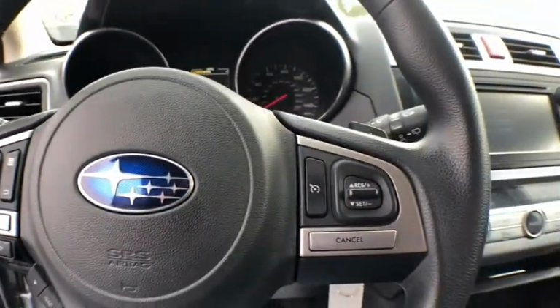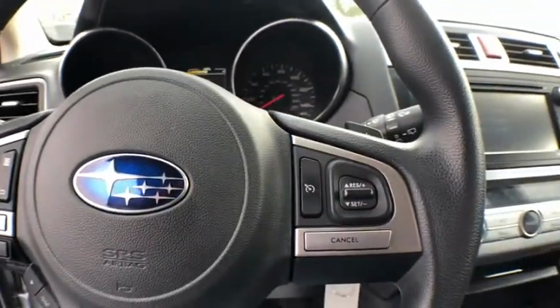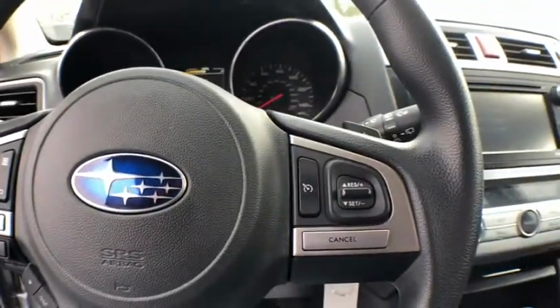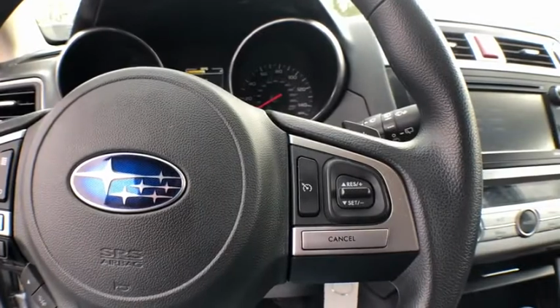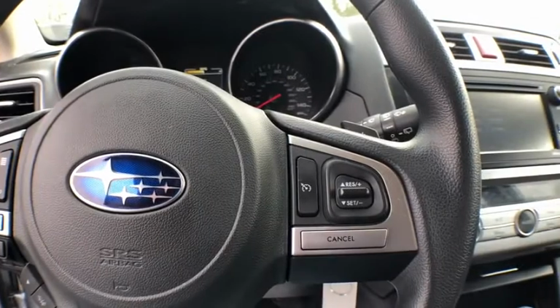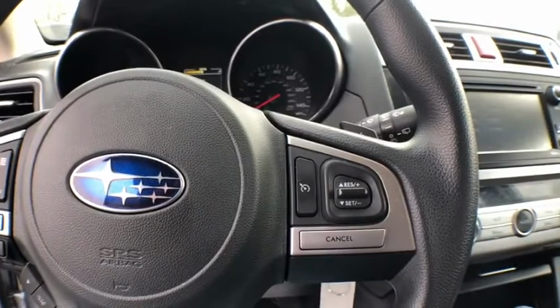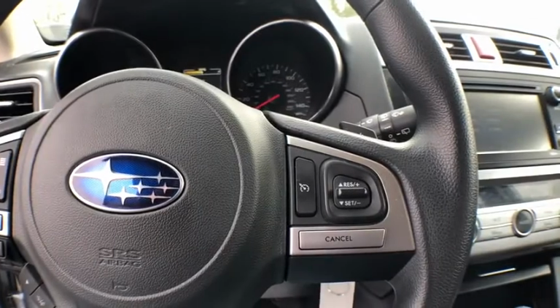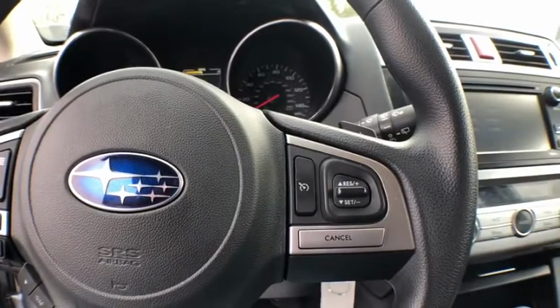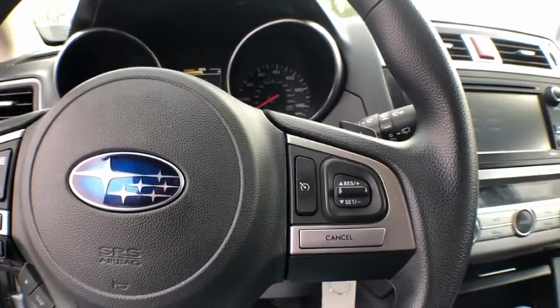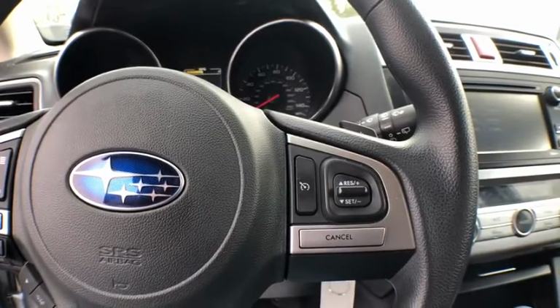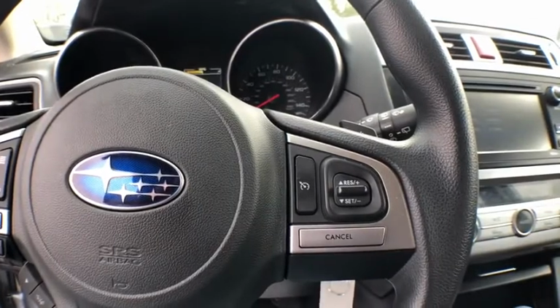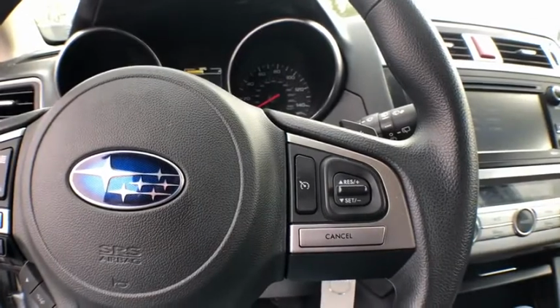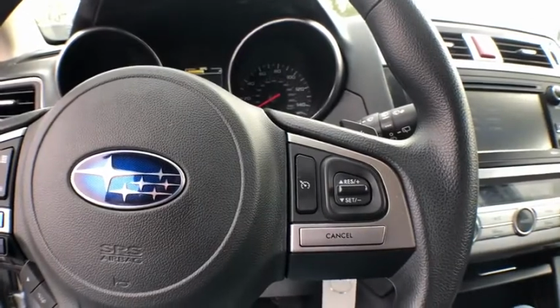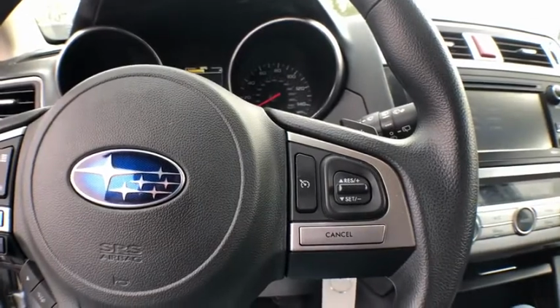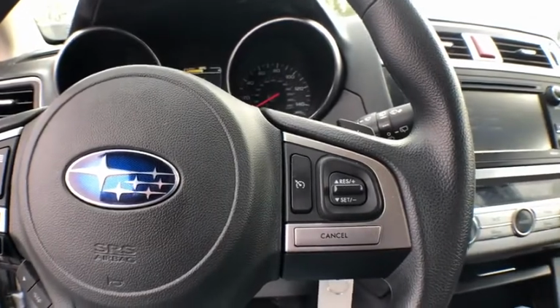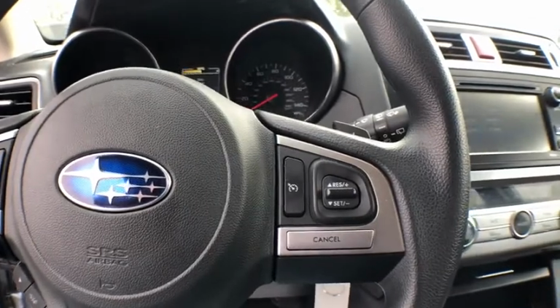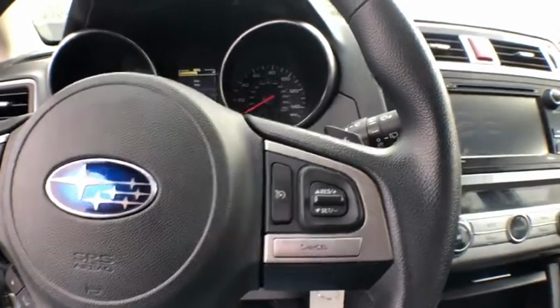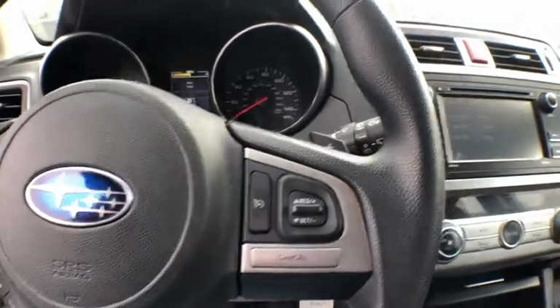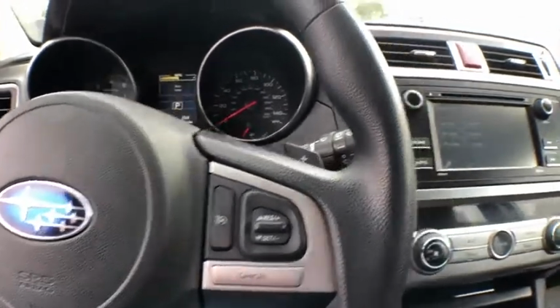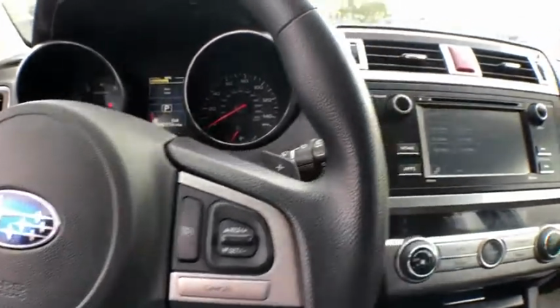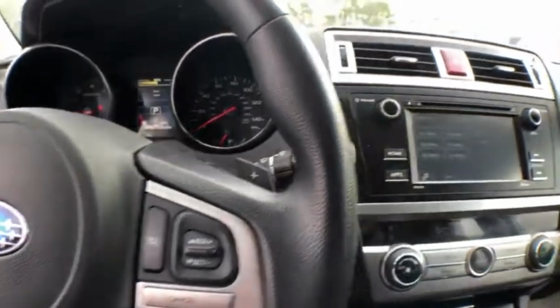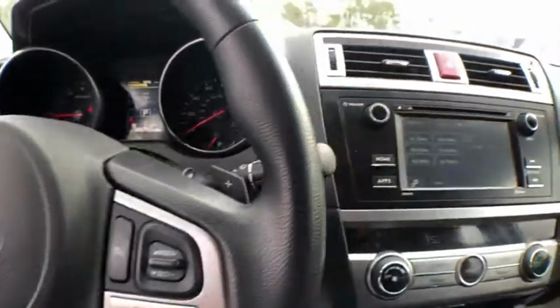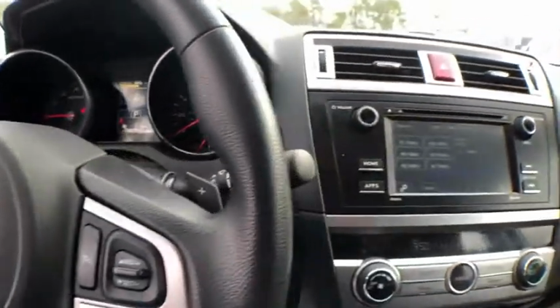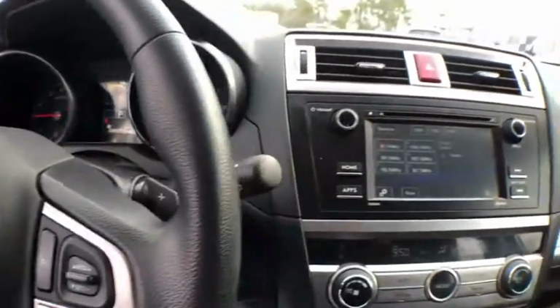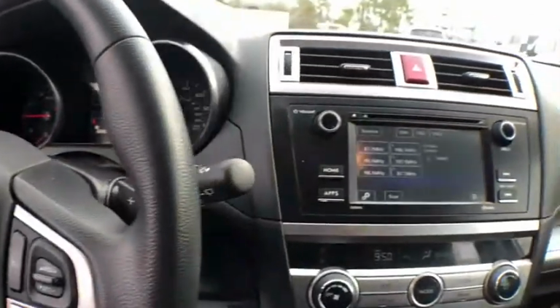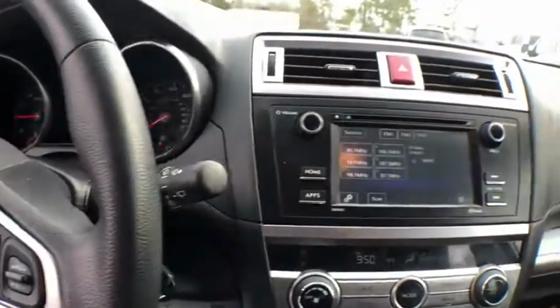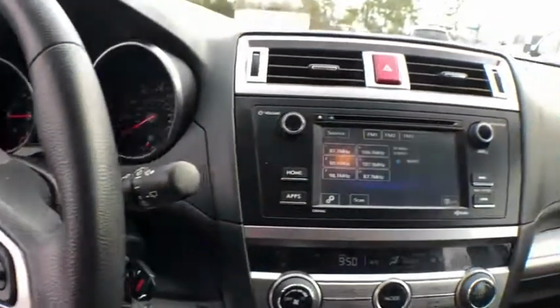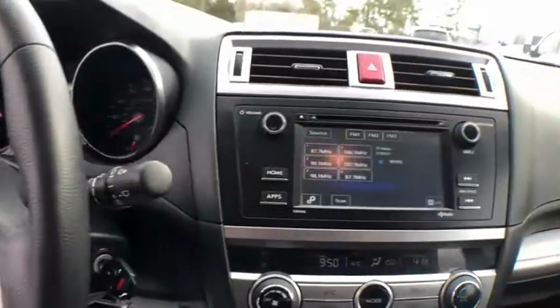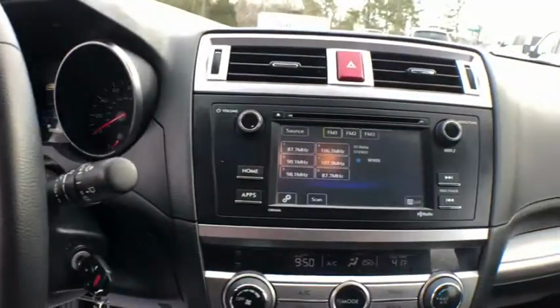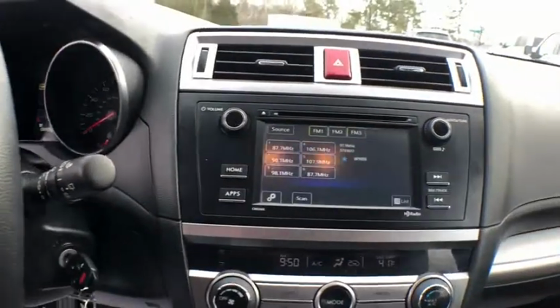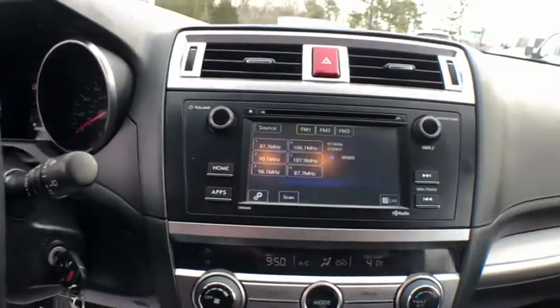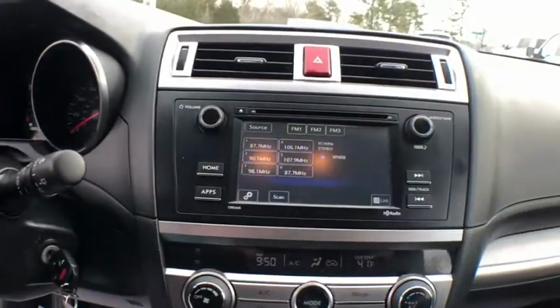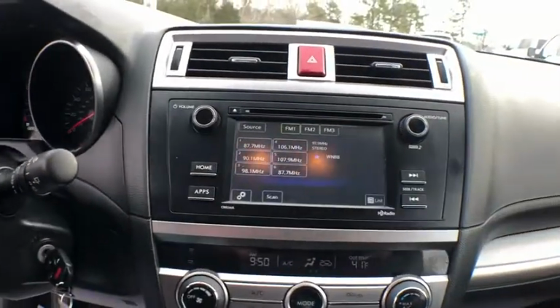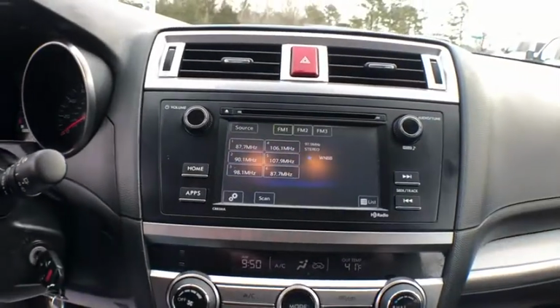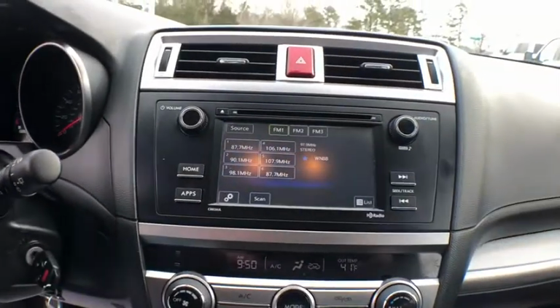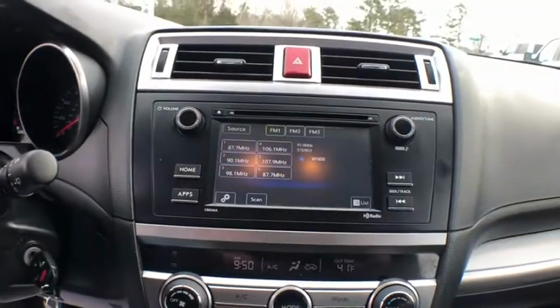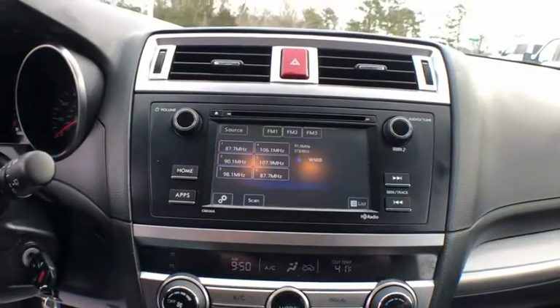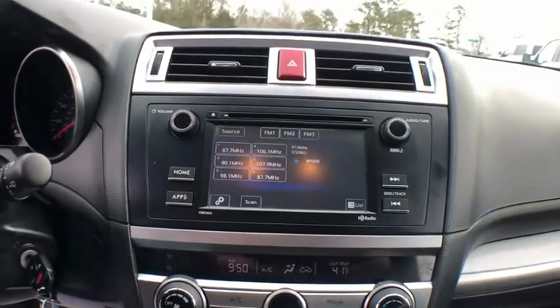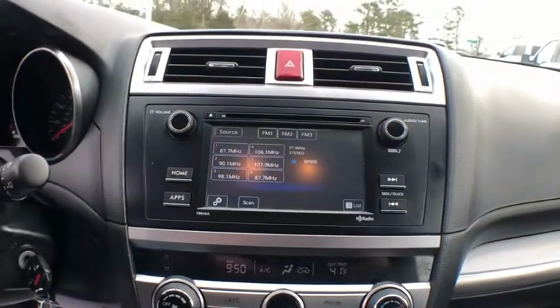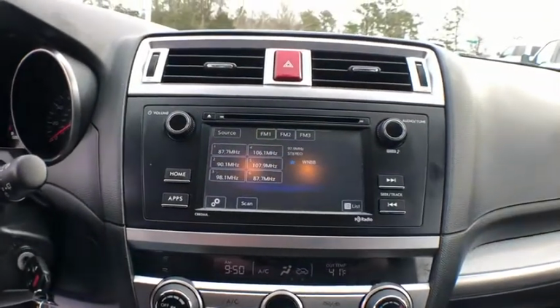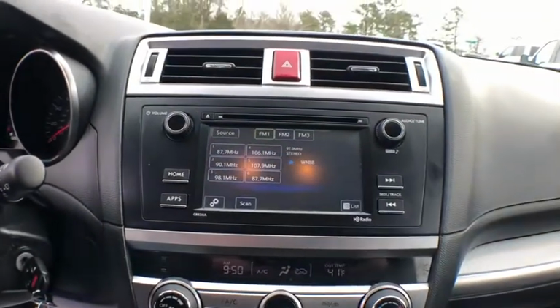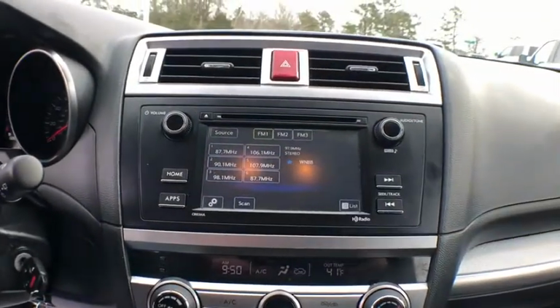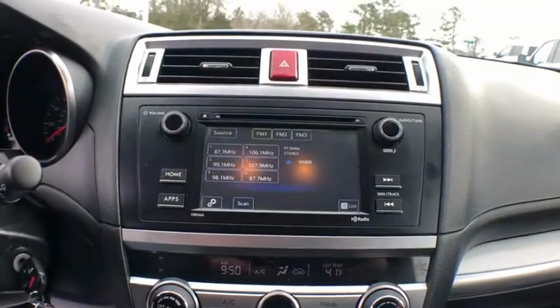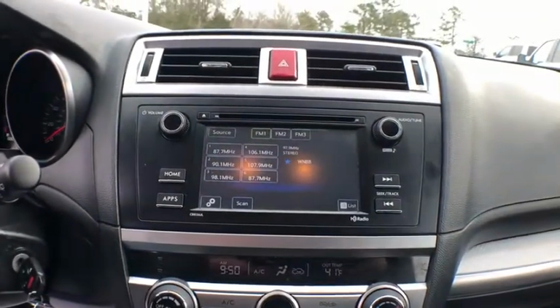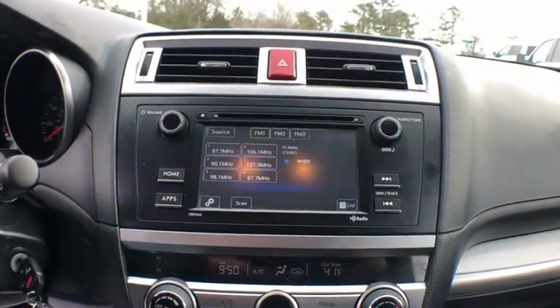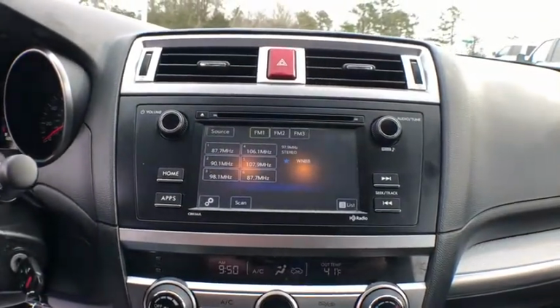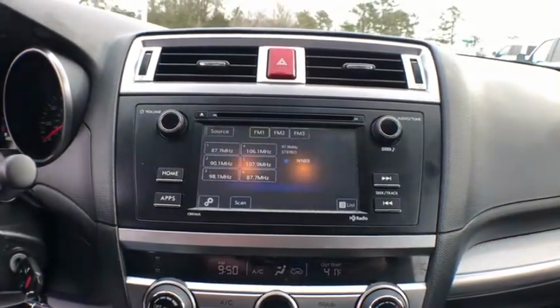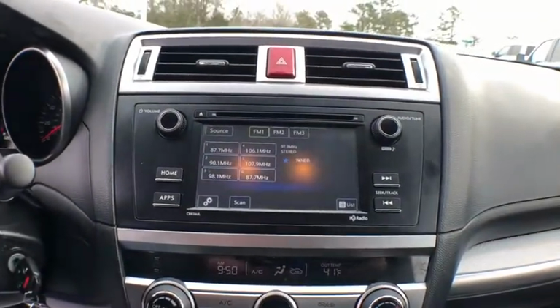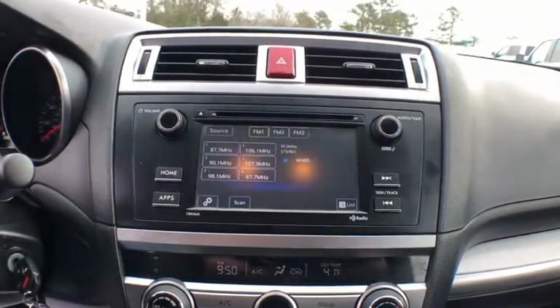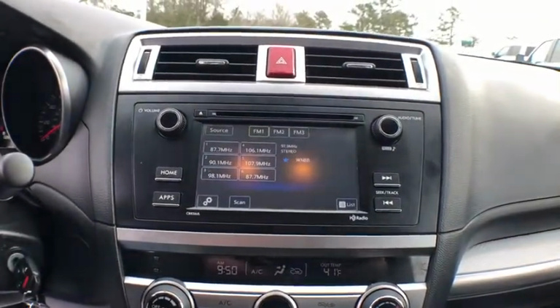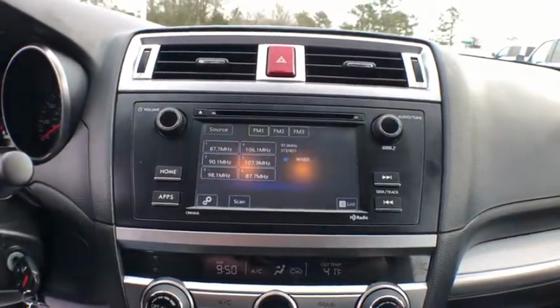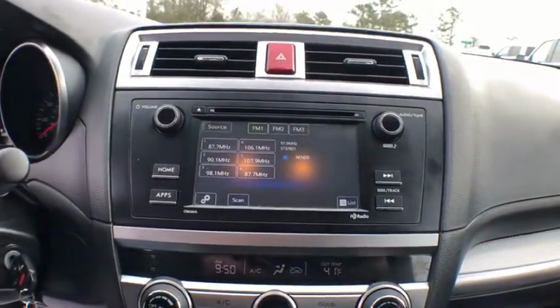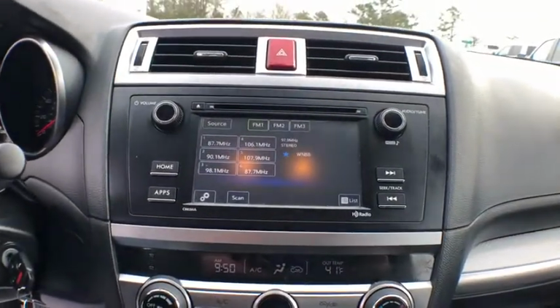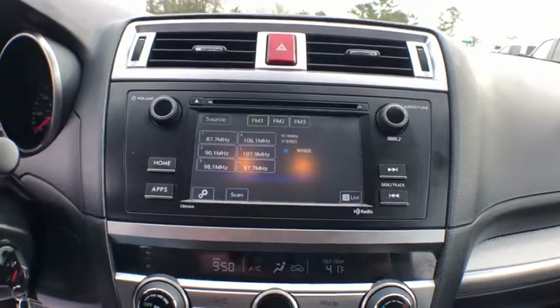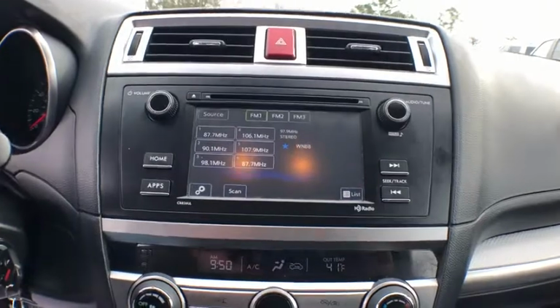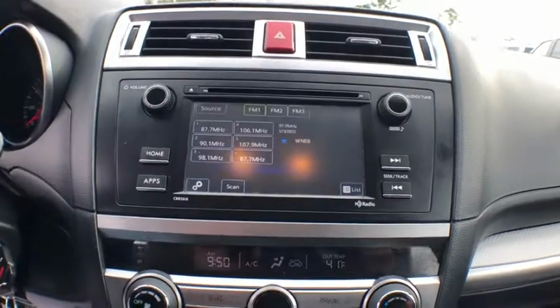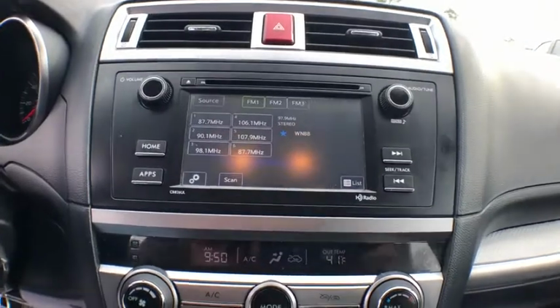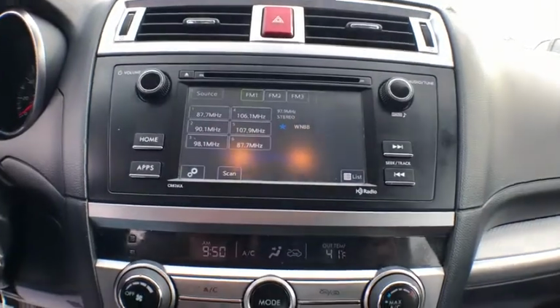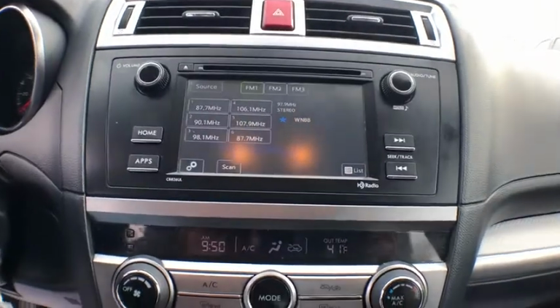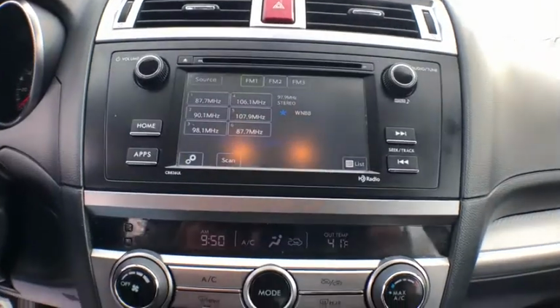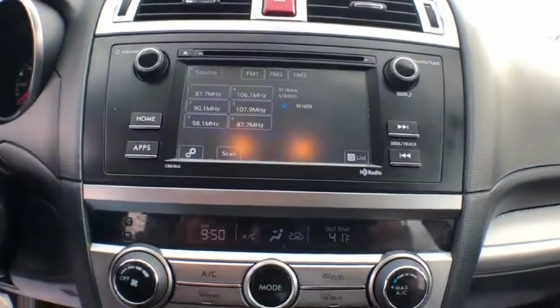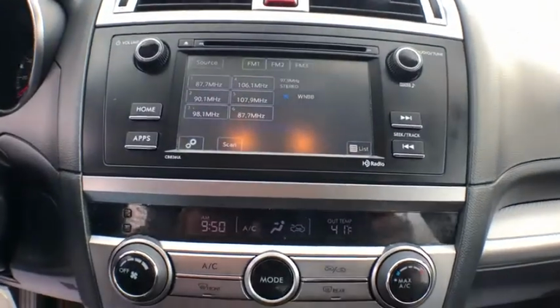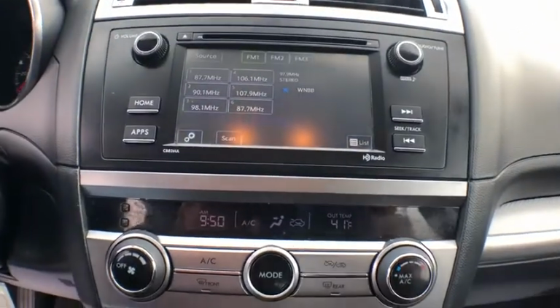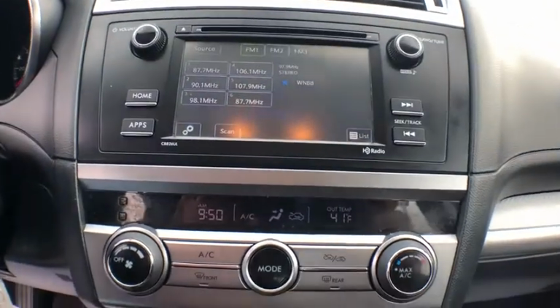Tachometer, brake assist, remote keyless entry, overhead console, rear view camera, front reading lamps.